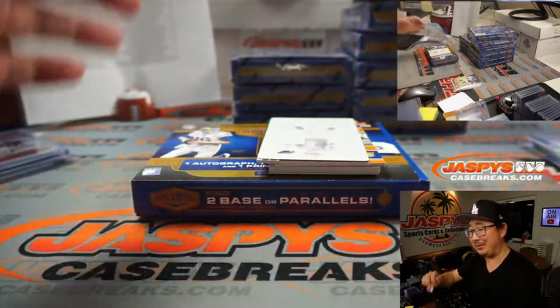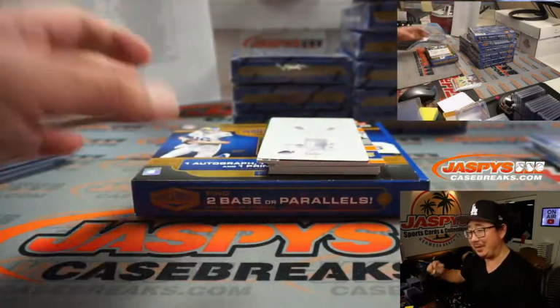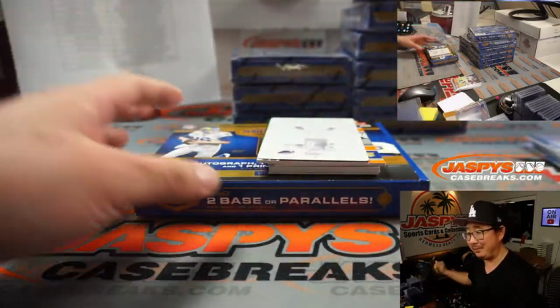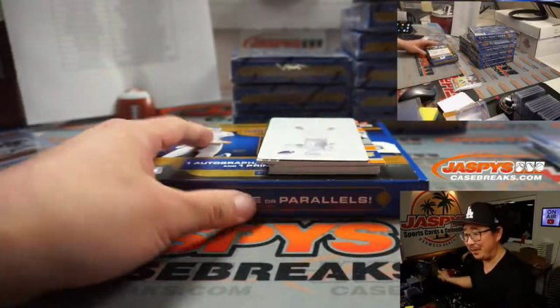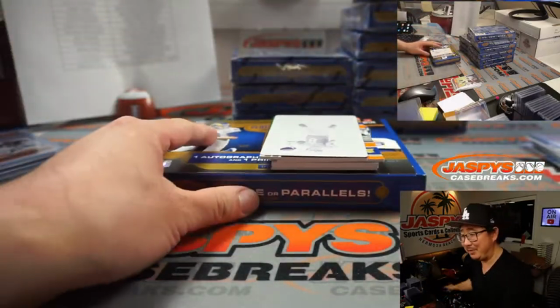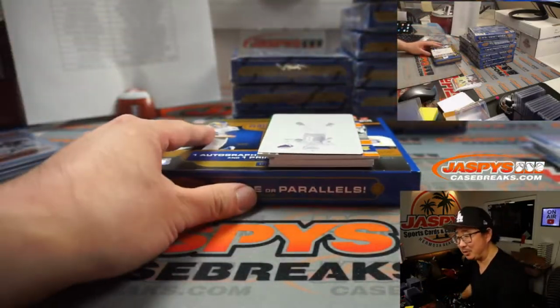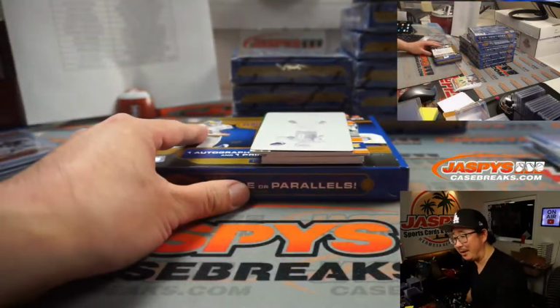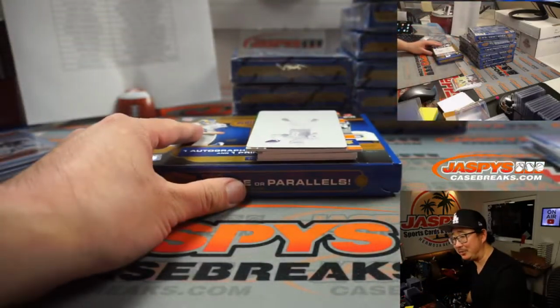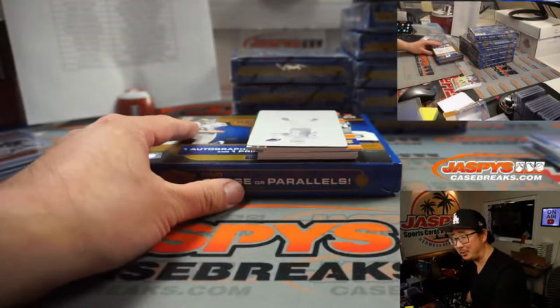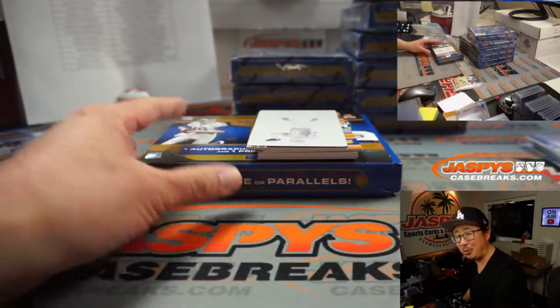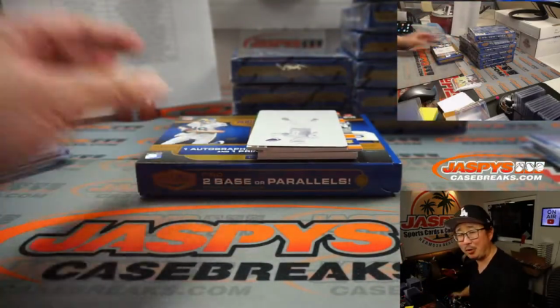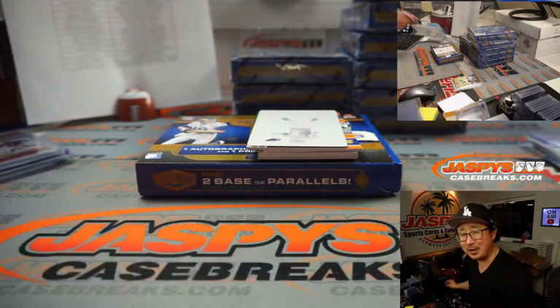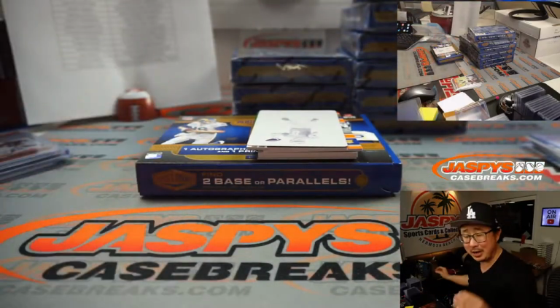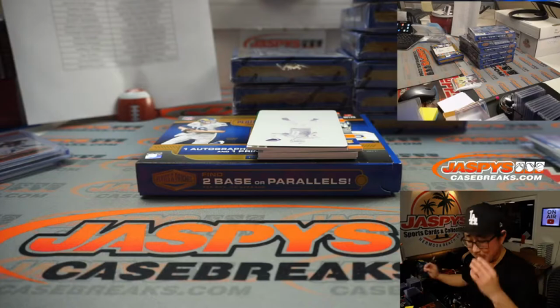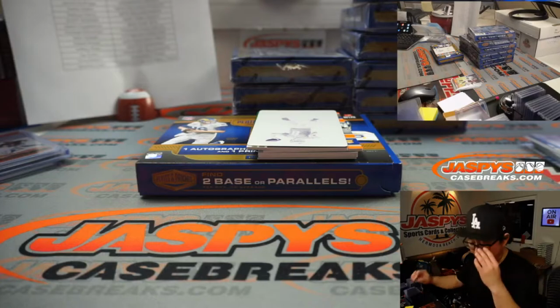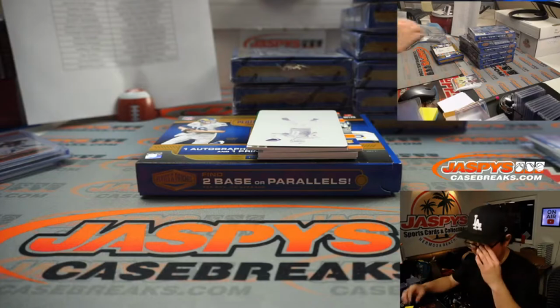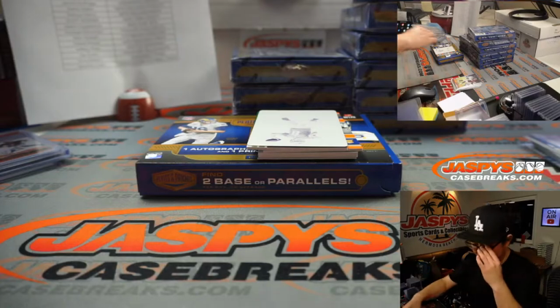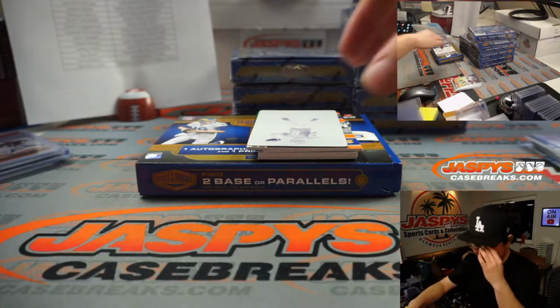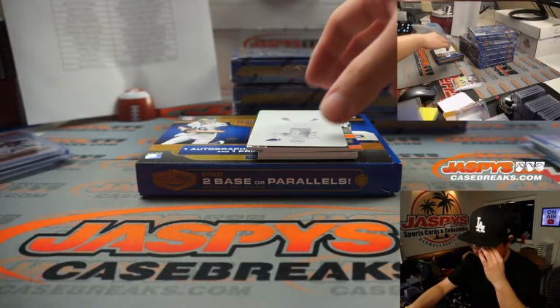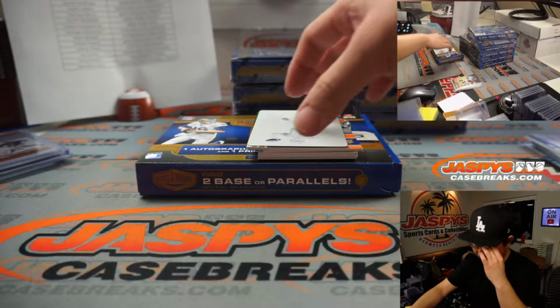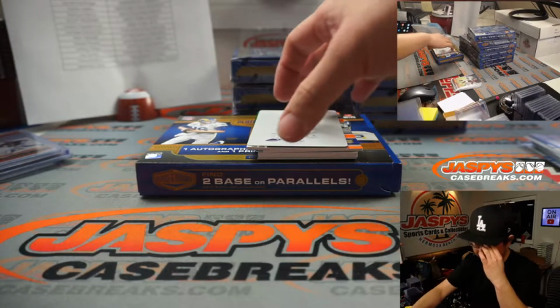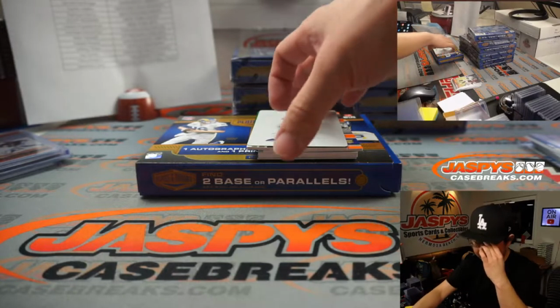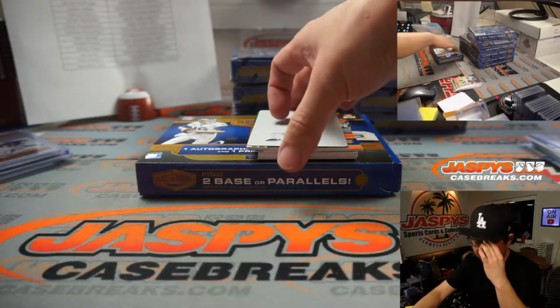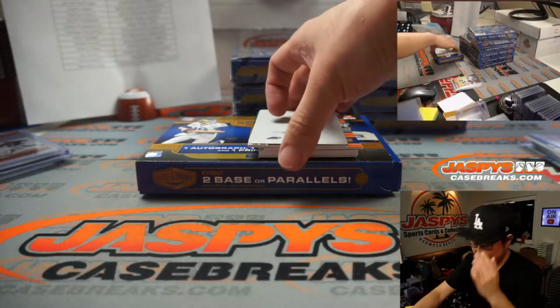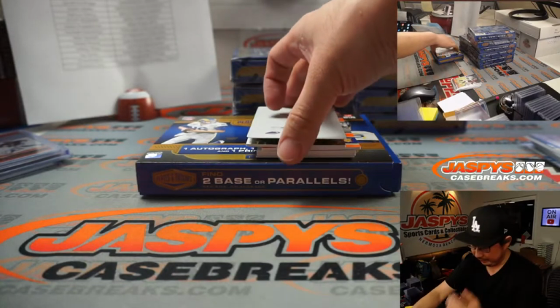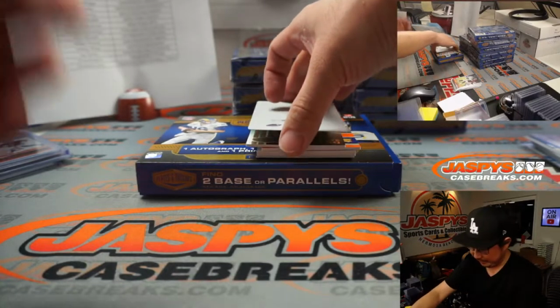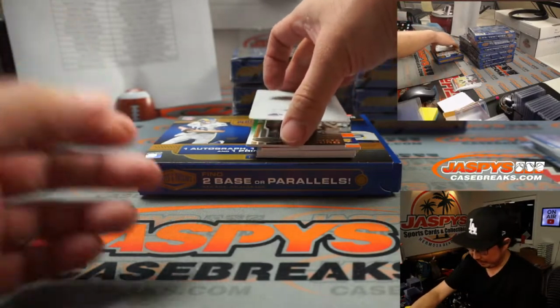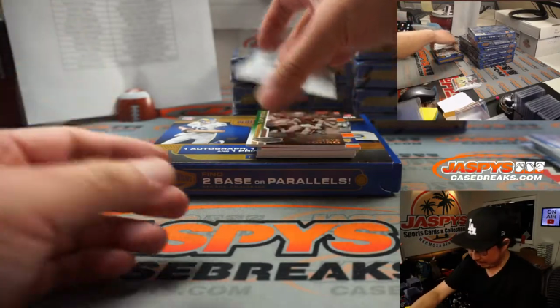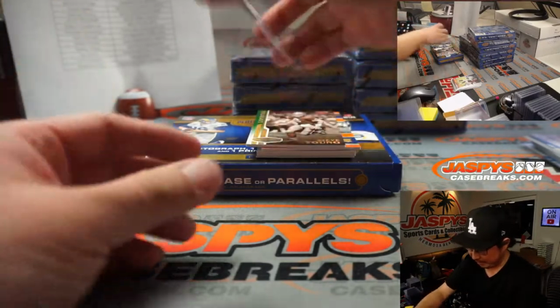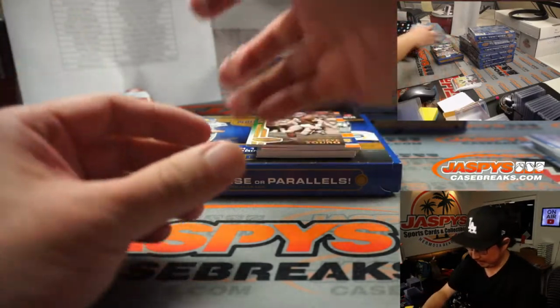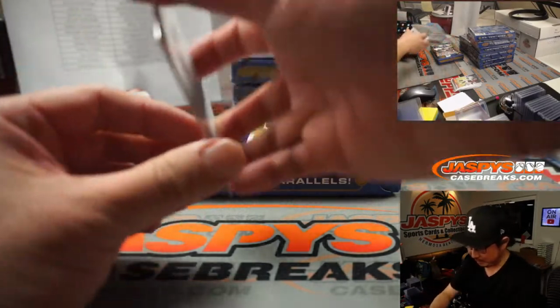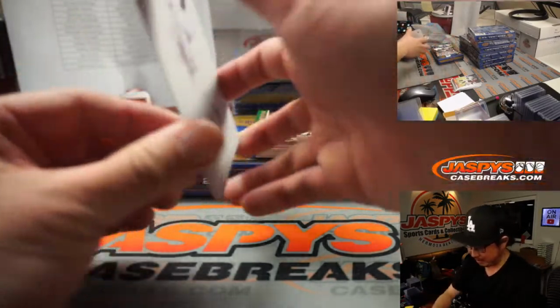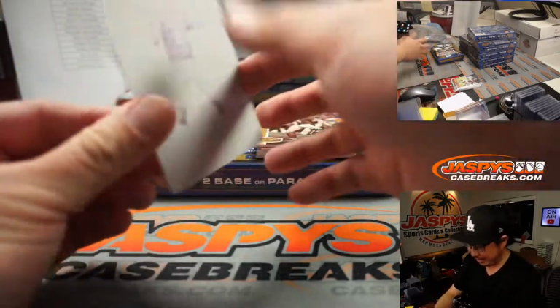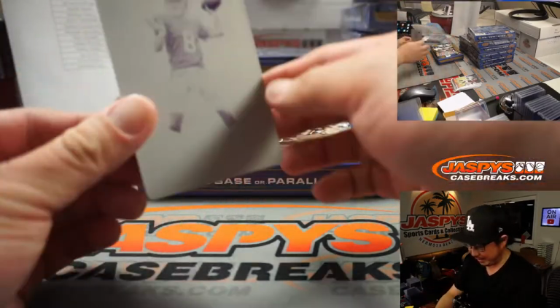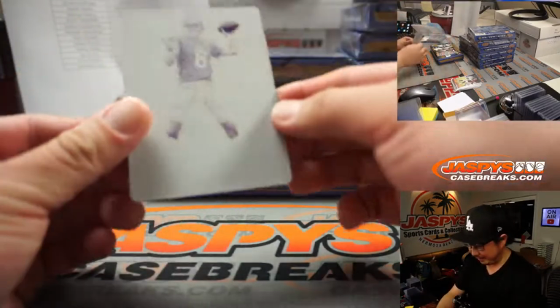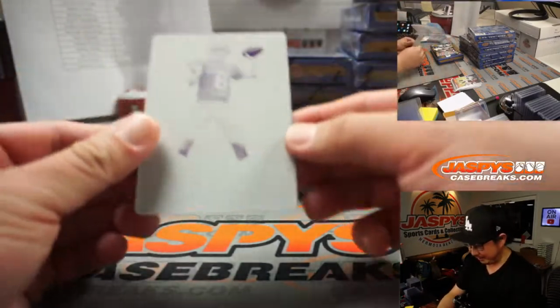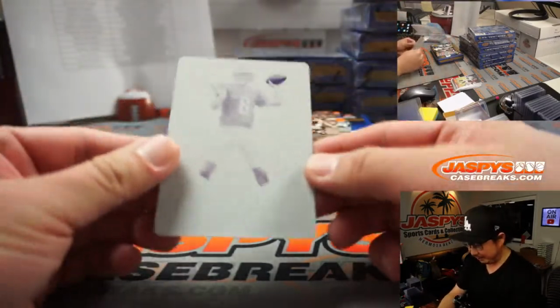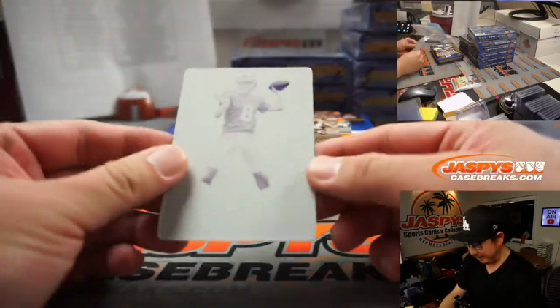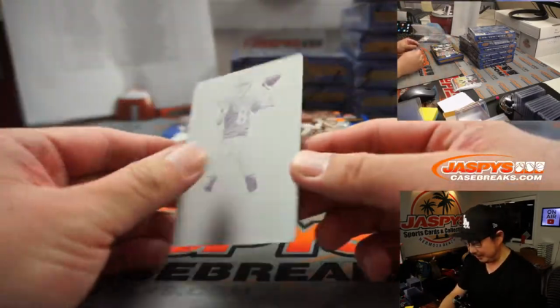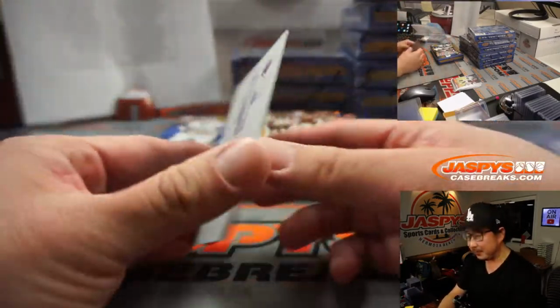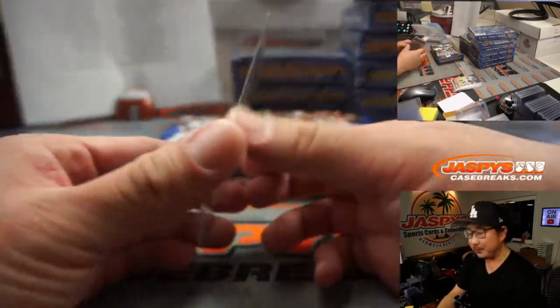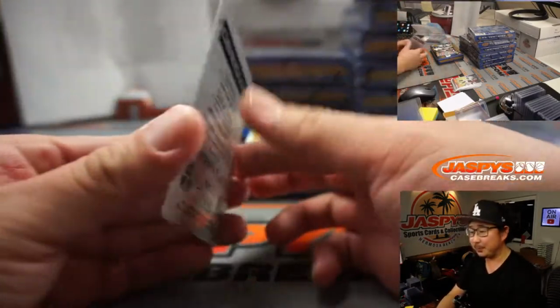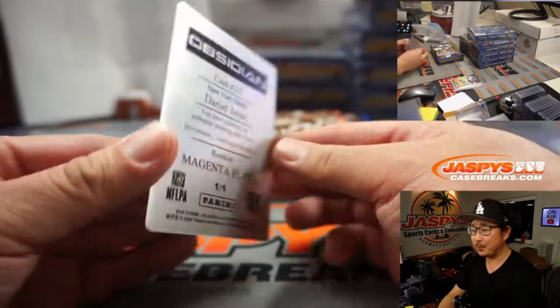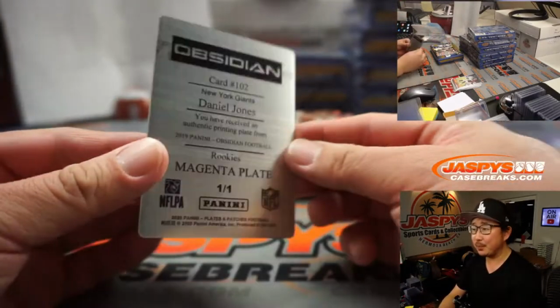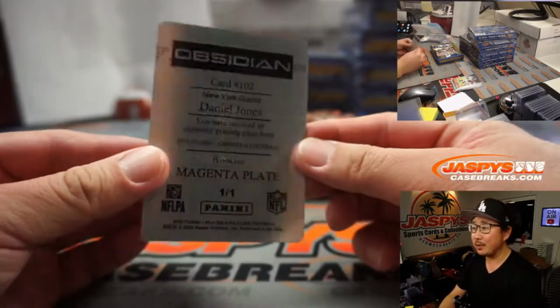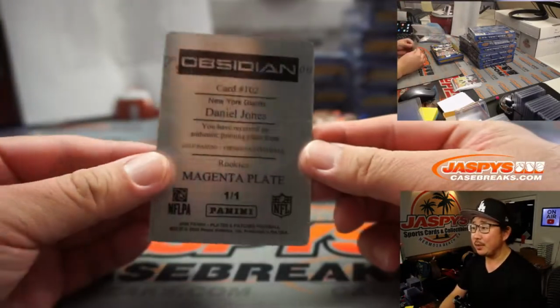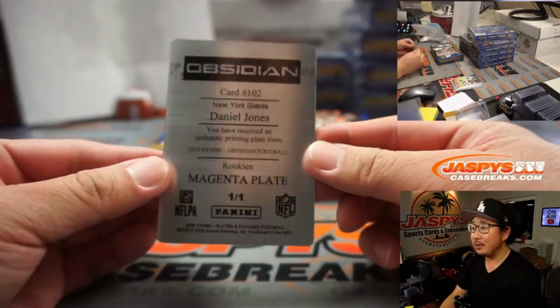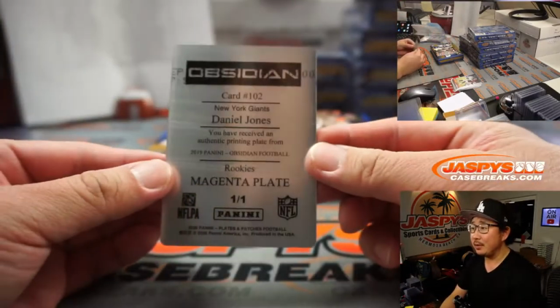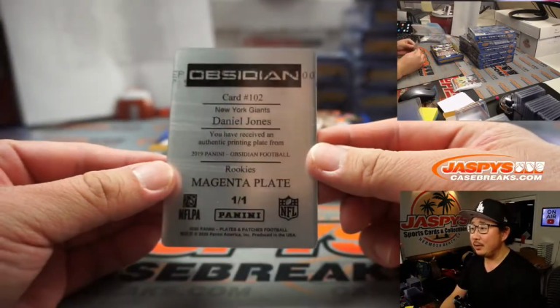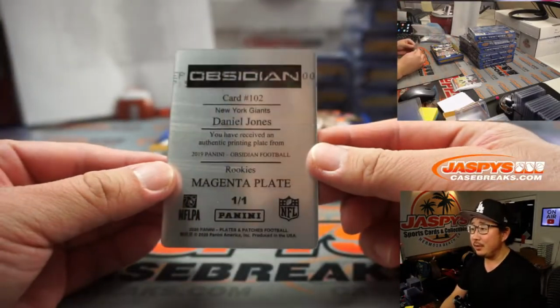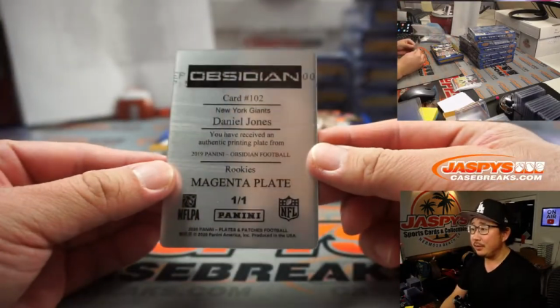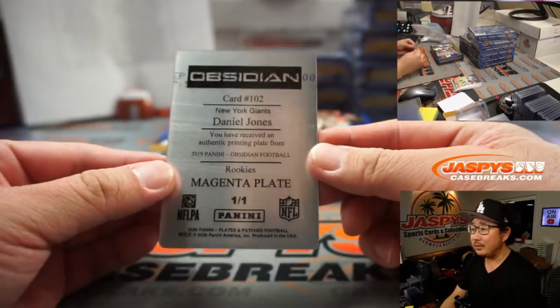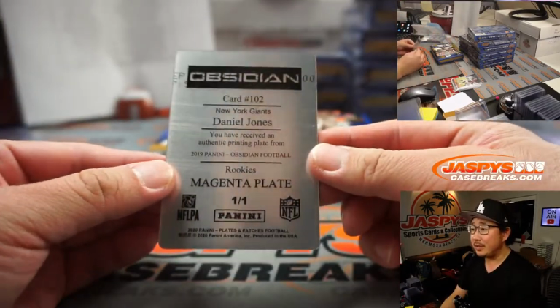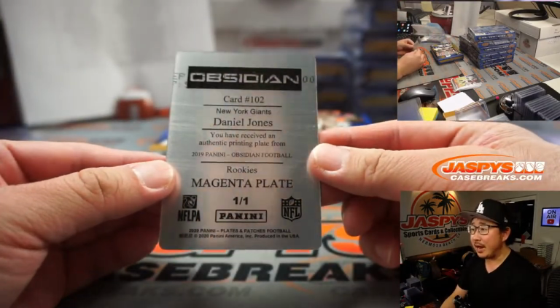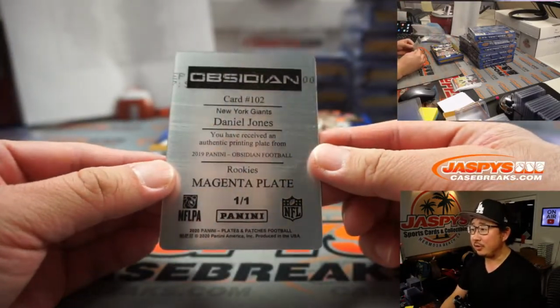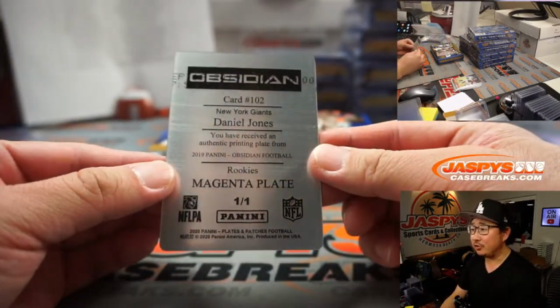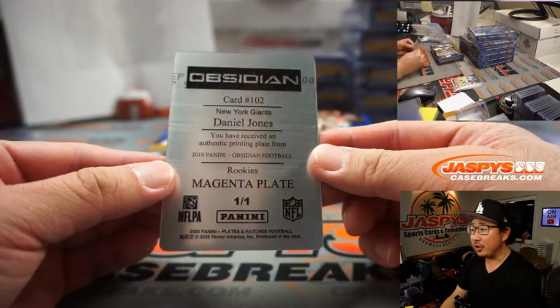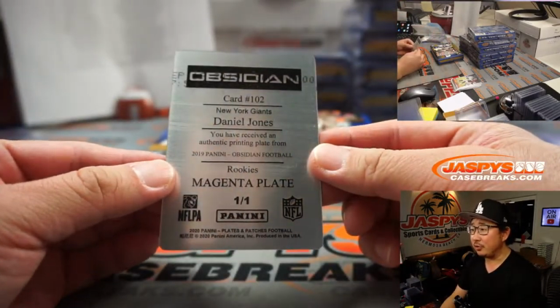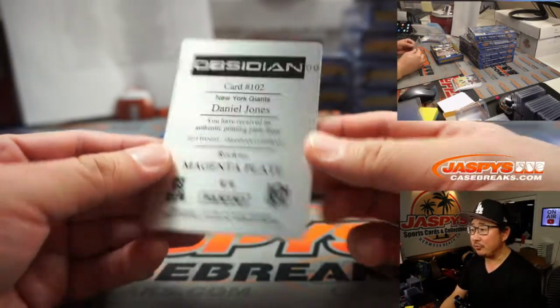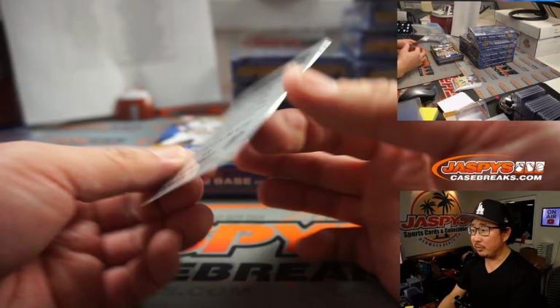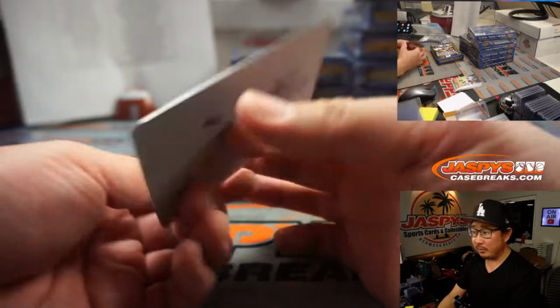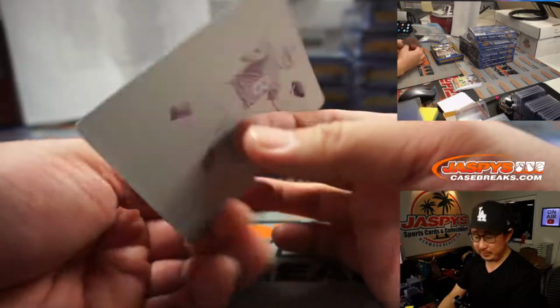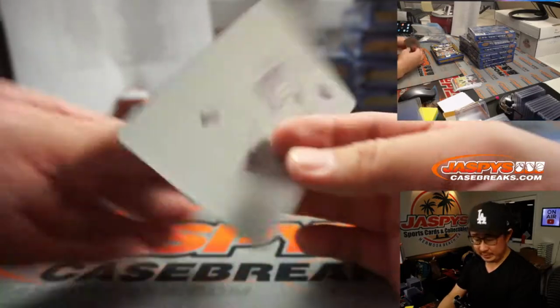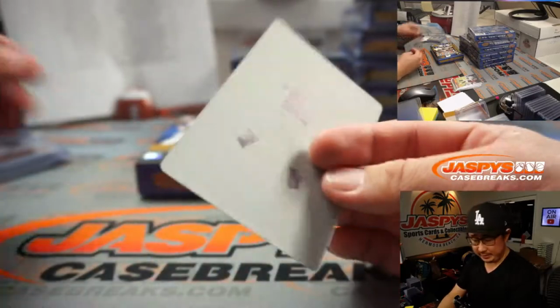A team that could use him would be a team that maybe drafts a young quarterback and wants them to marinate a little bit. There's Daniel Jones from Obsidian.